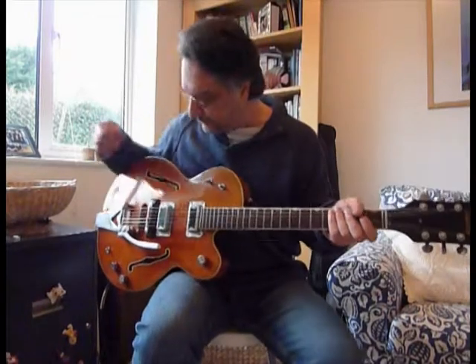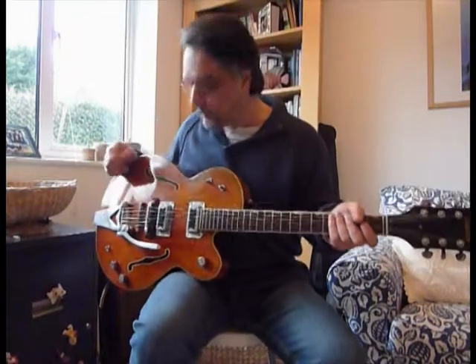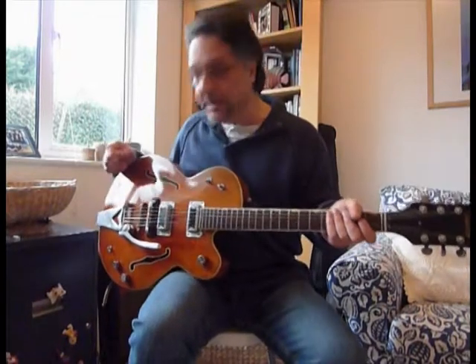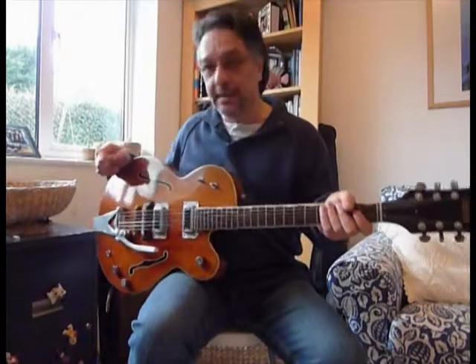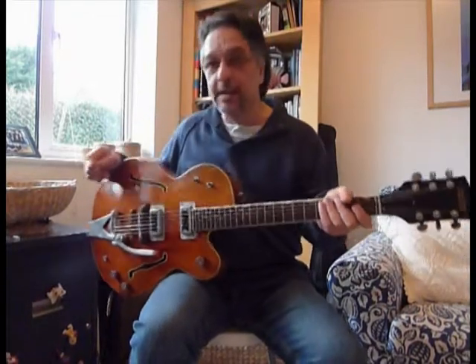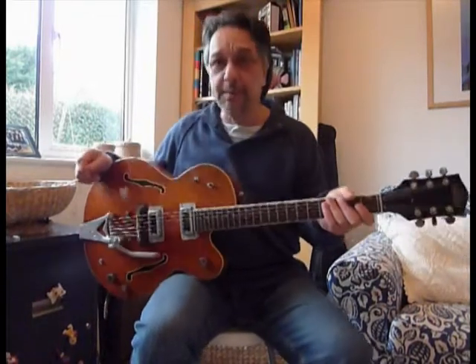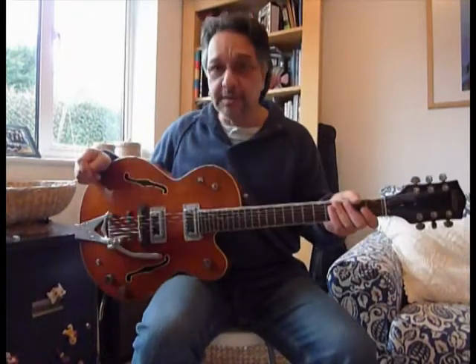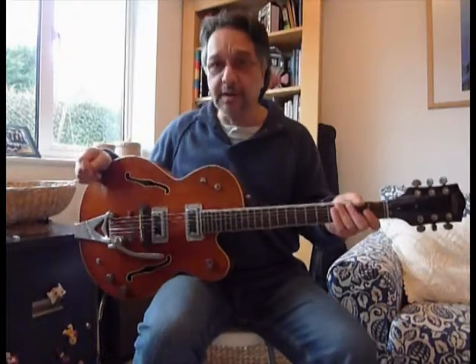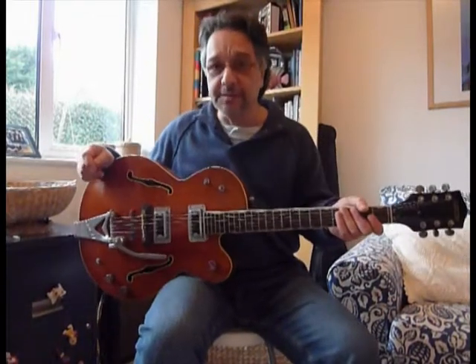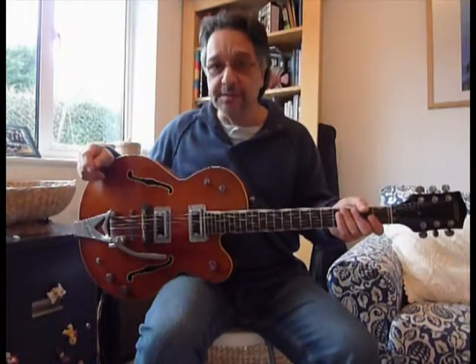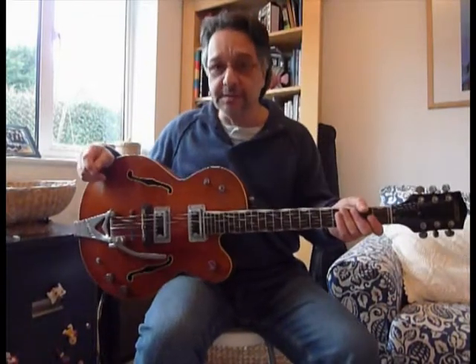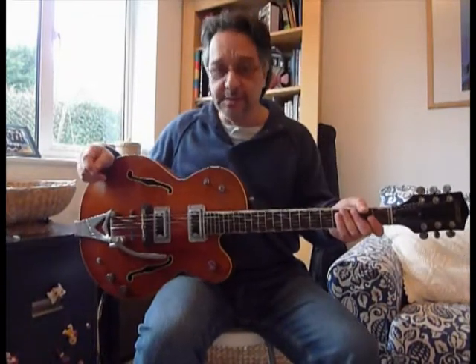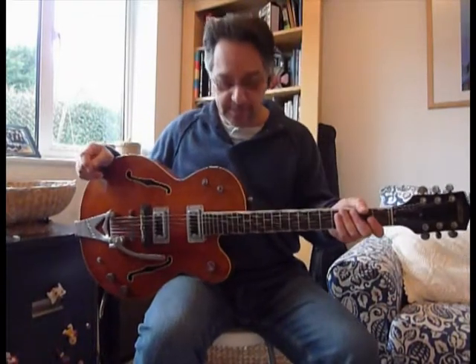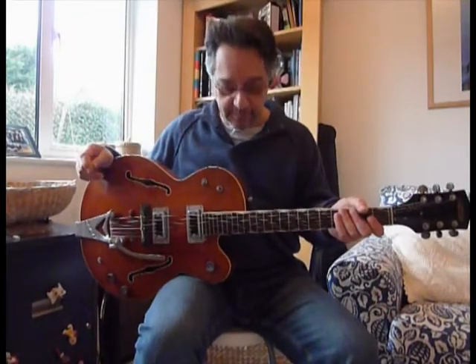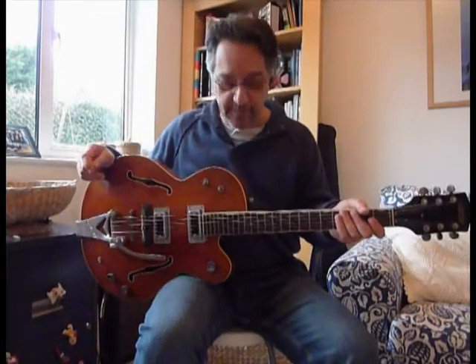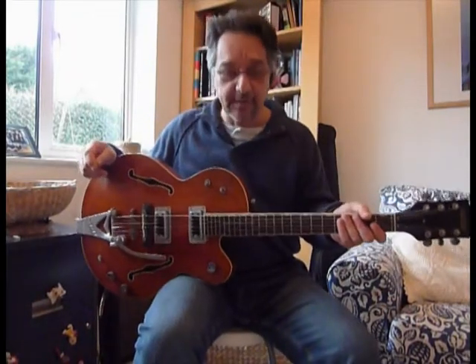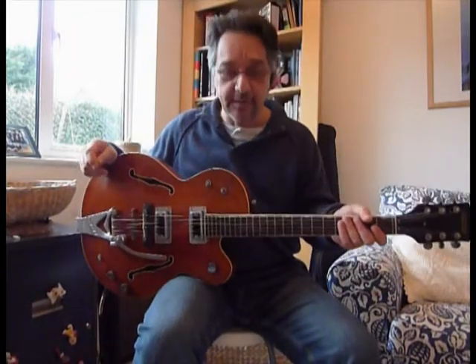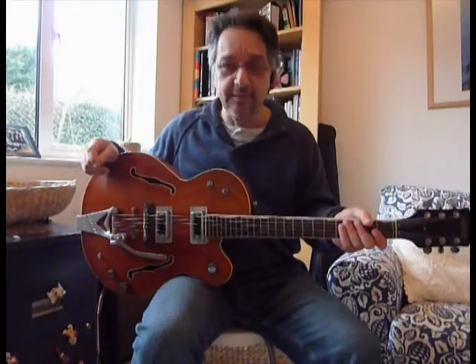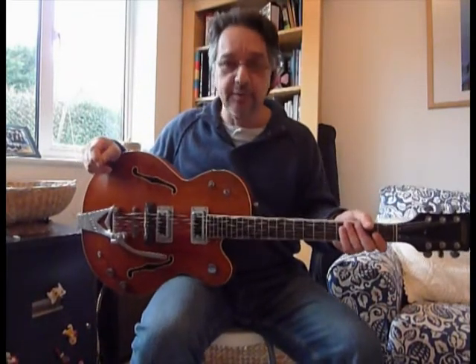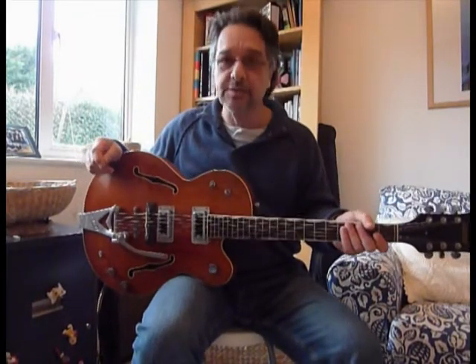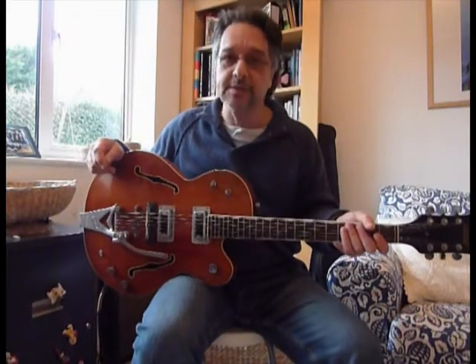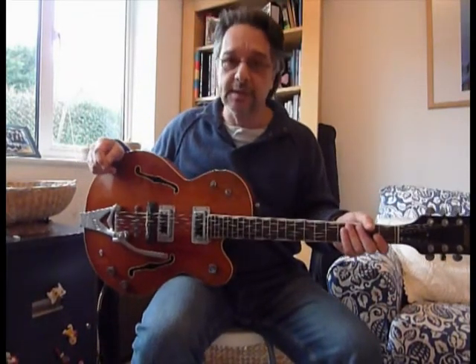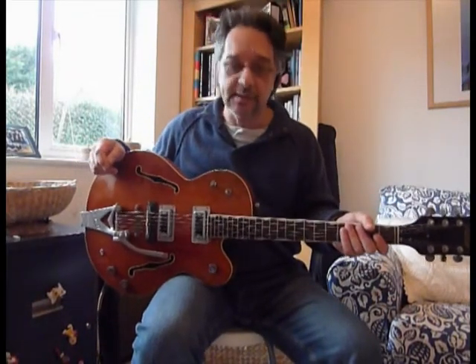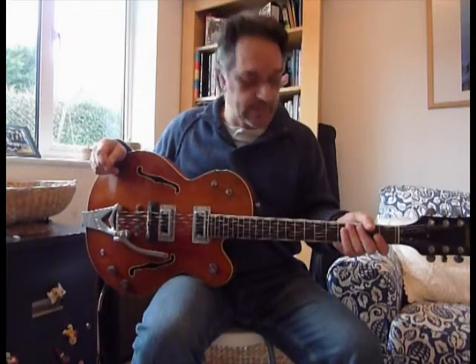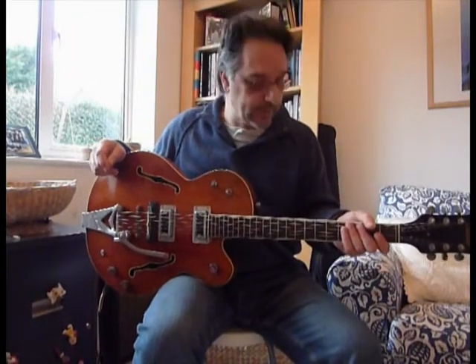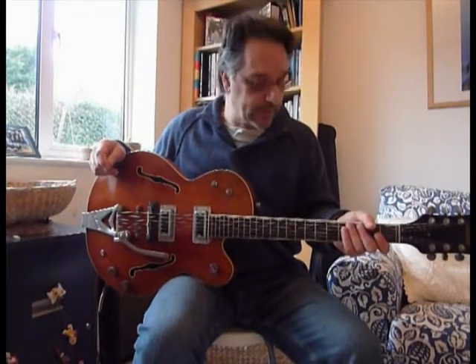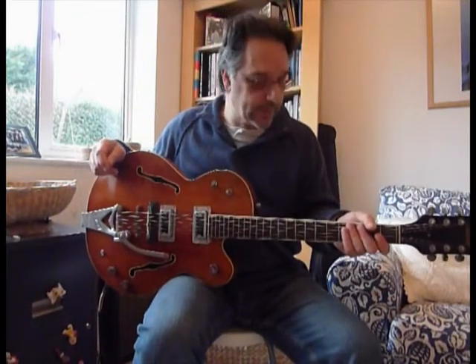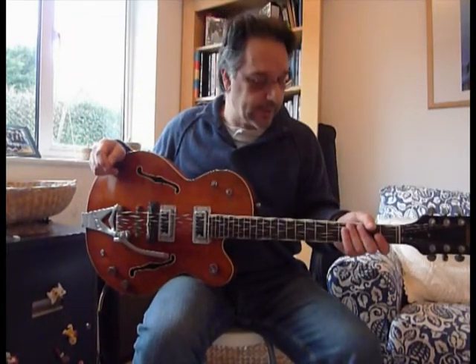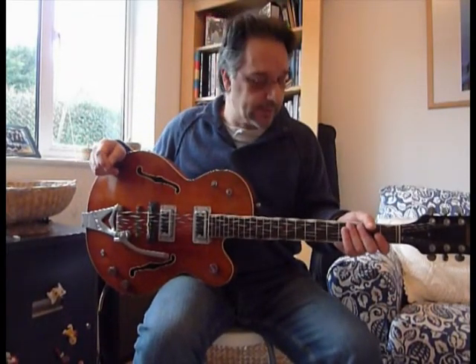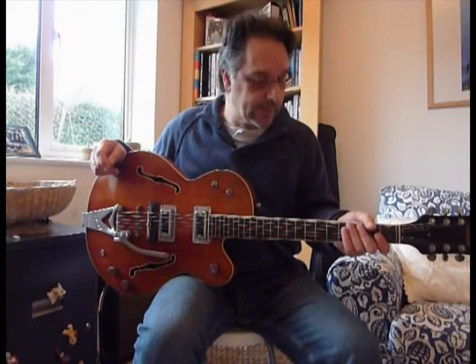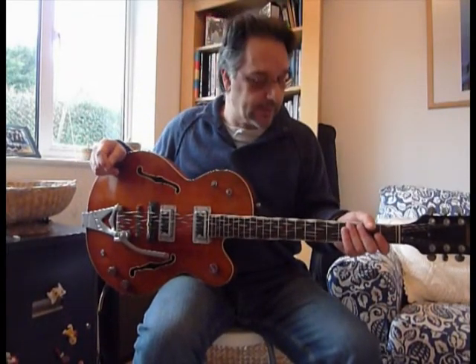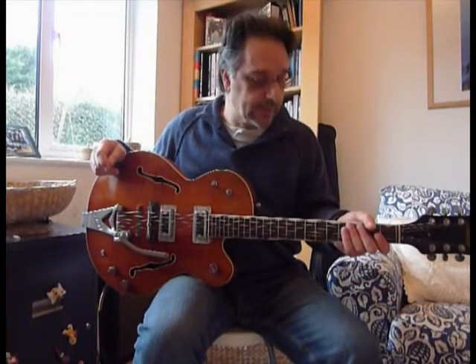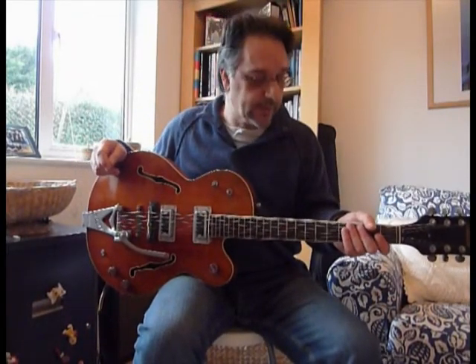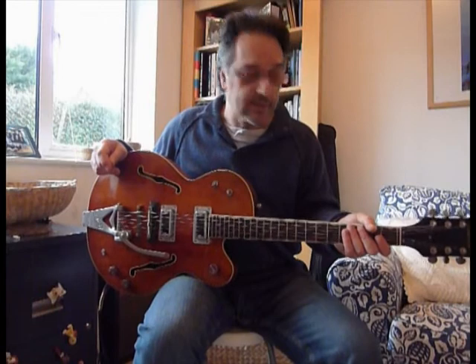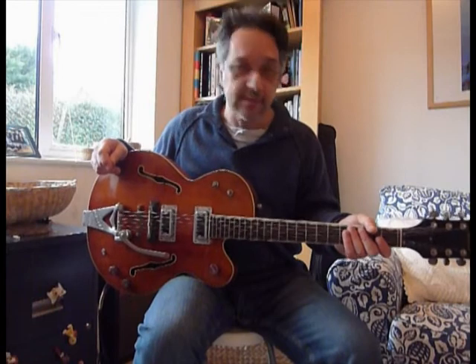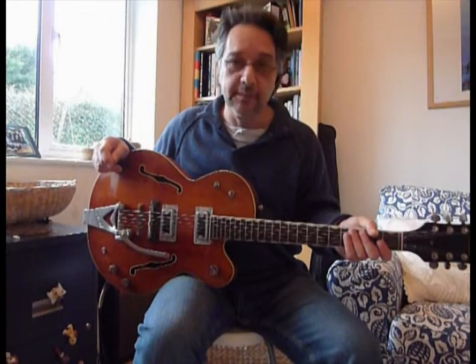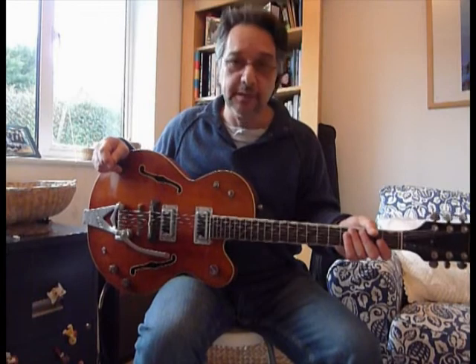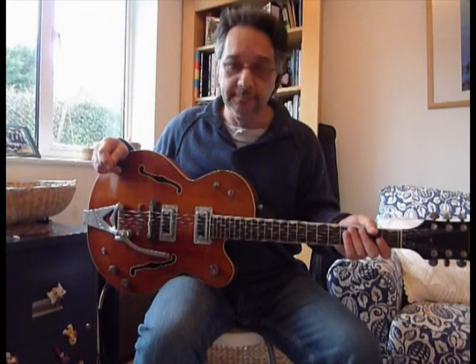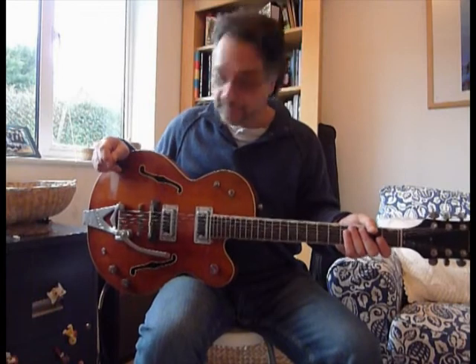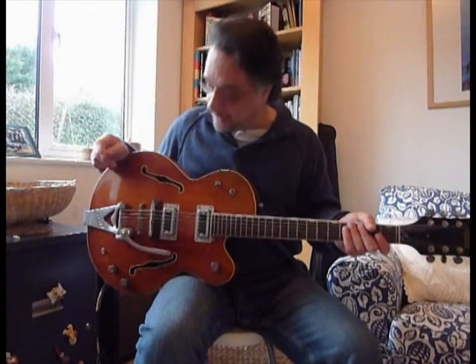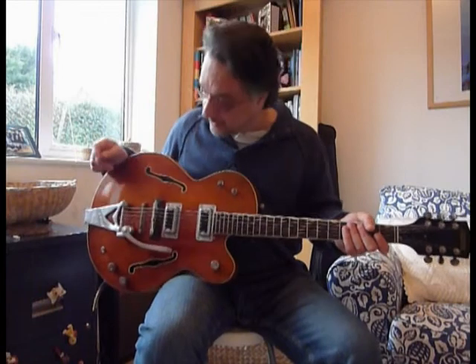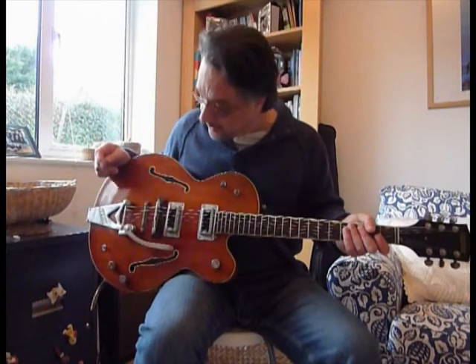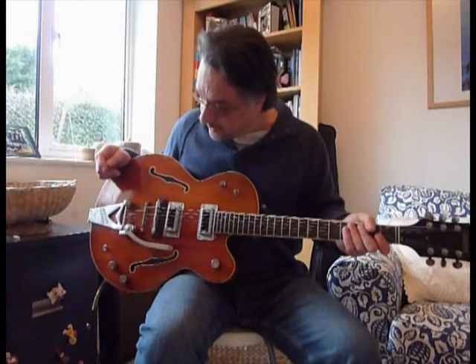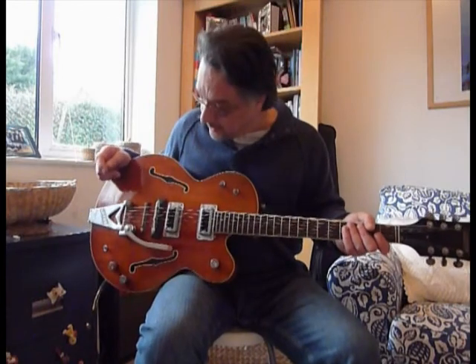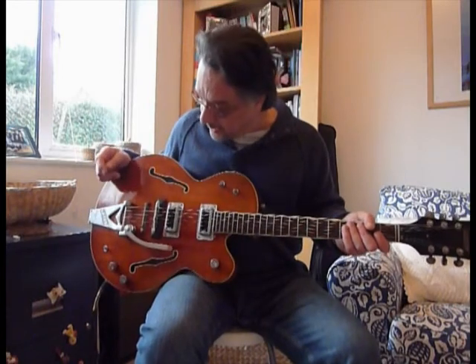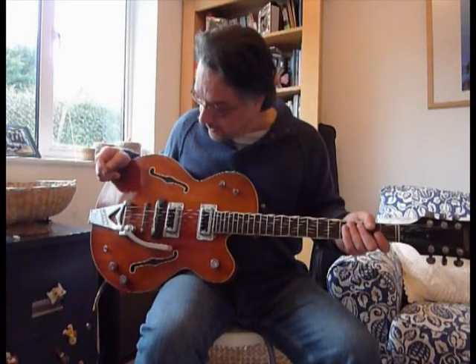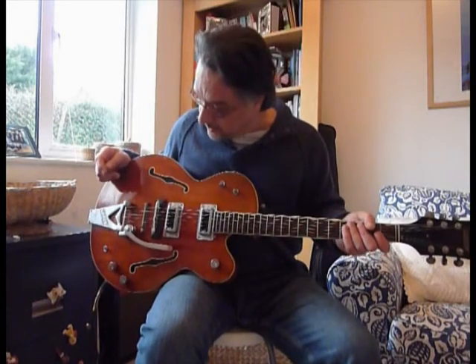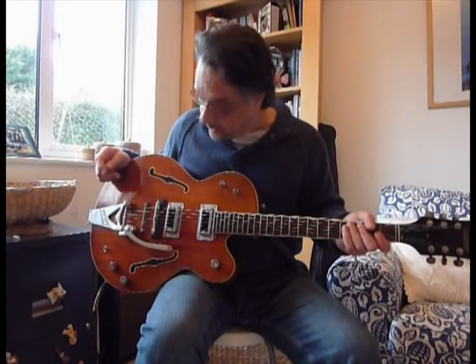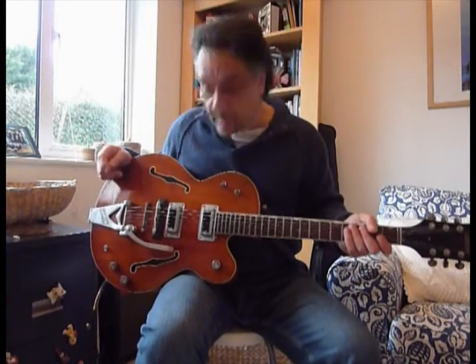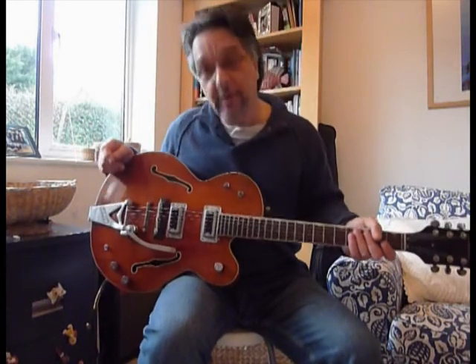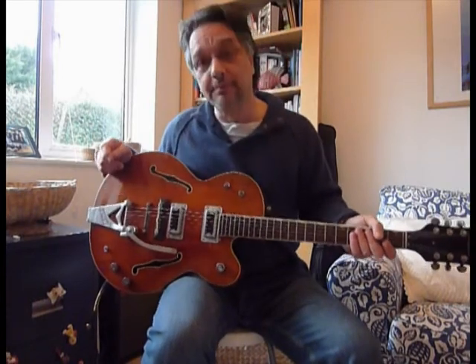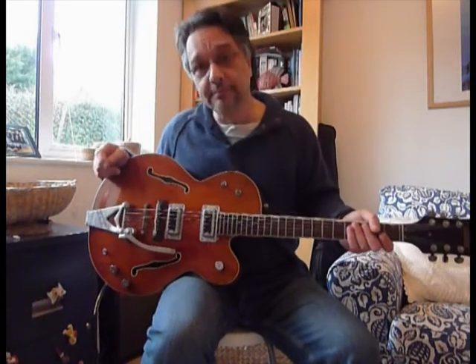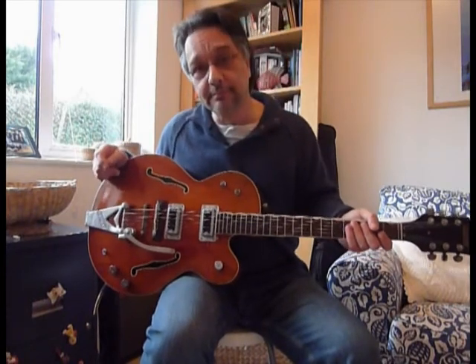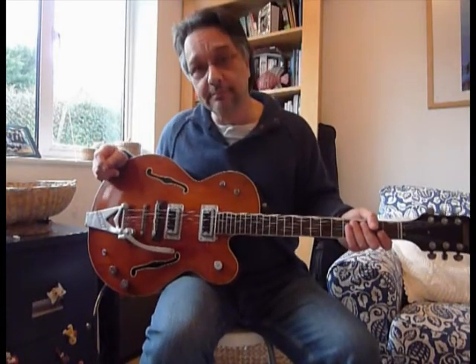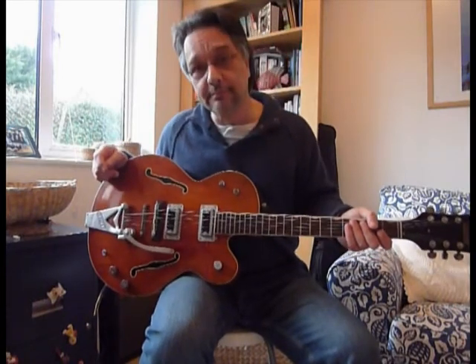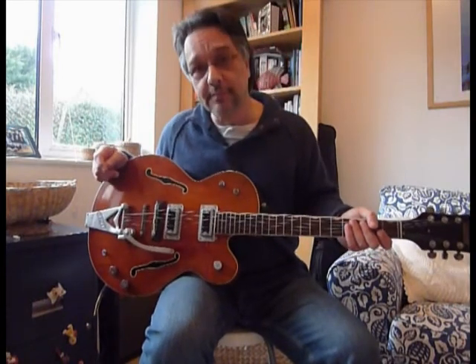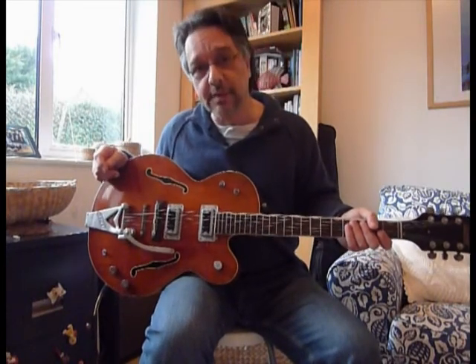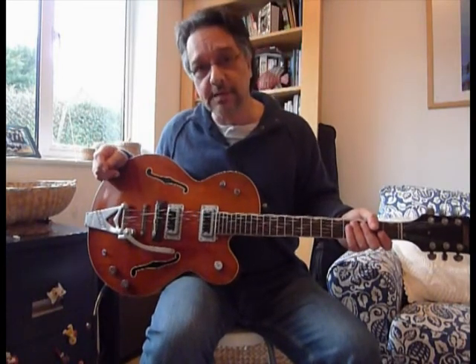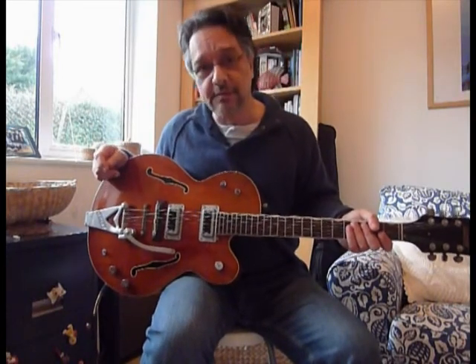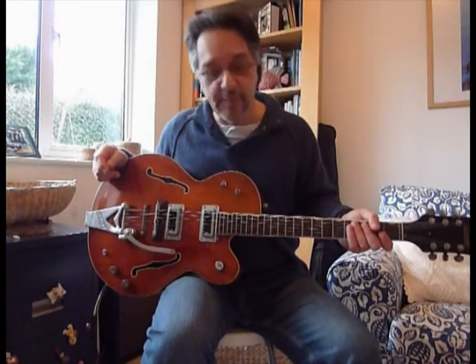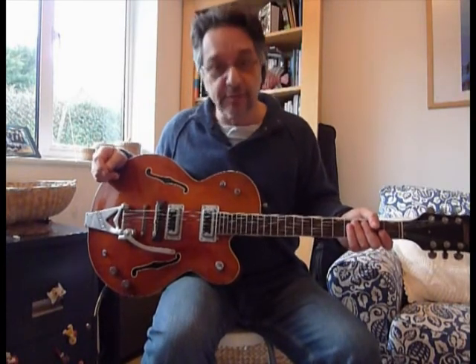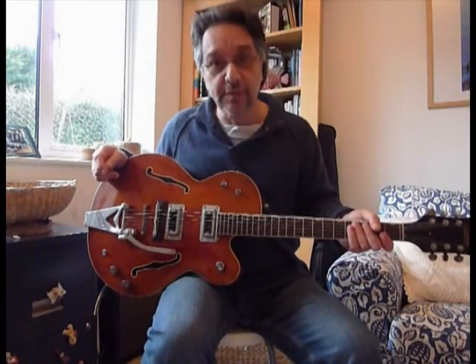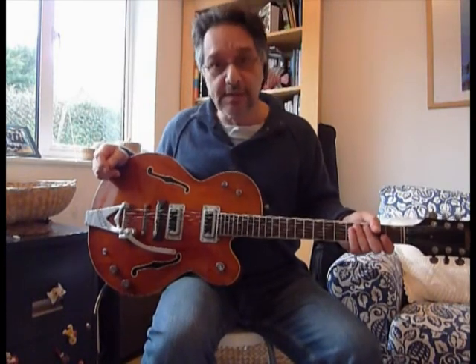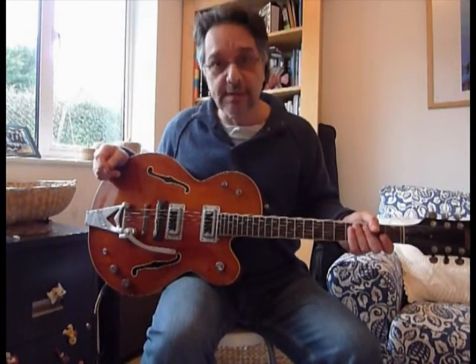And that about covers it. It's a very, very versatile guitar as you can see, and it sounds lovely. There you go — thanks very much for listening.